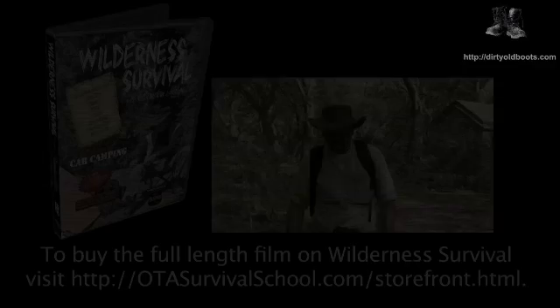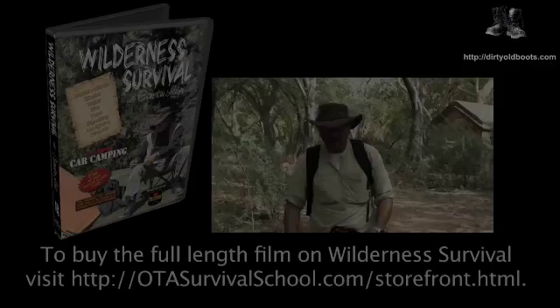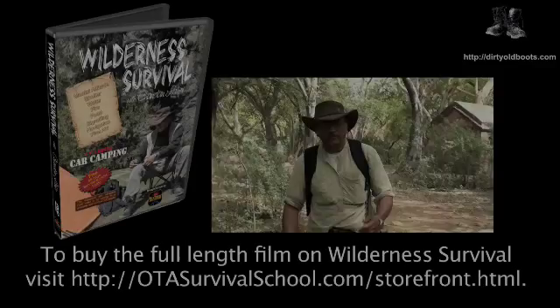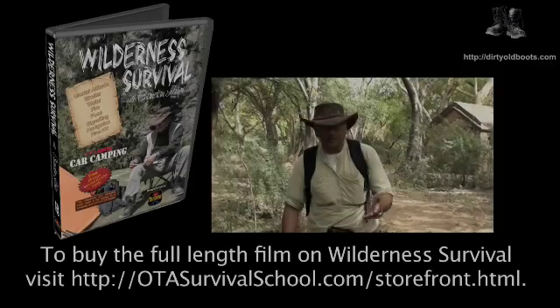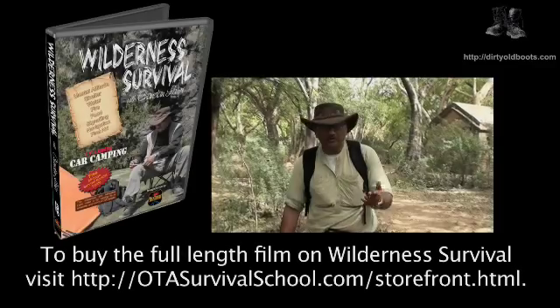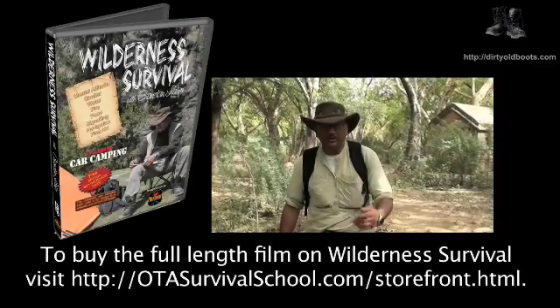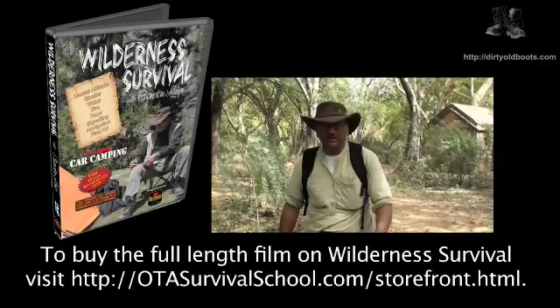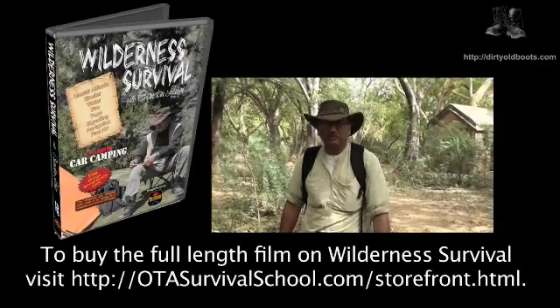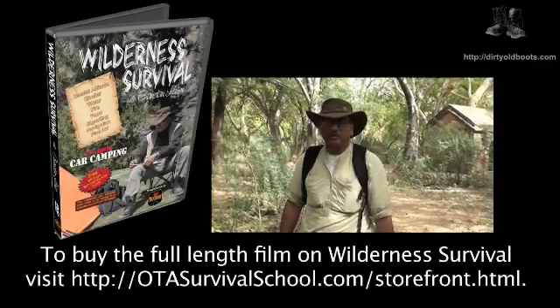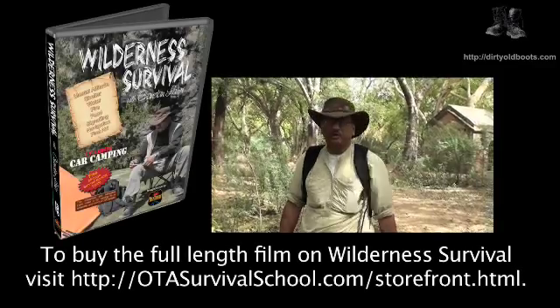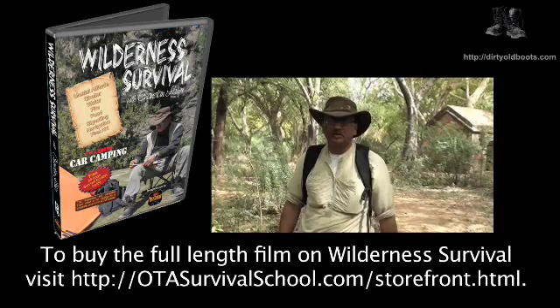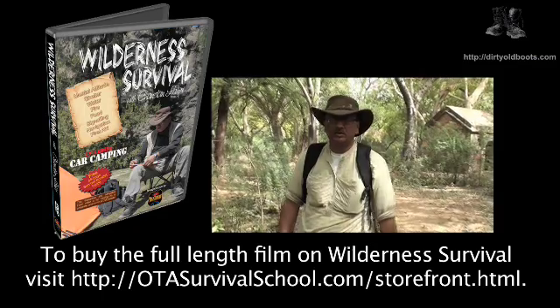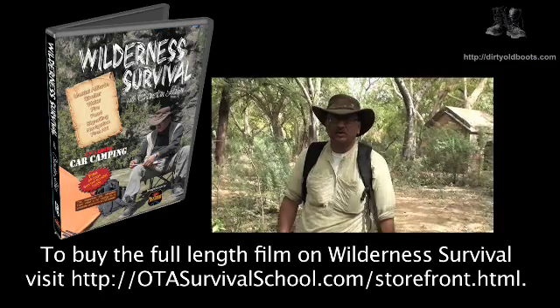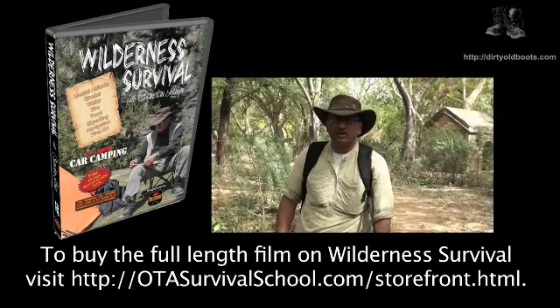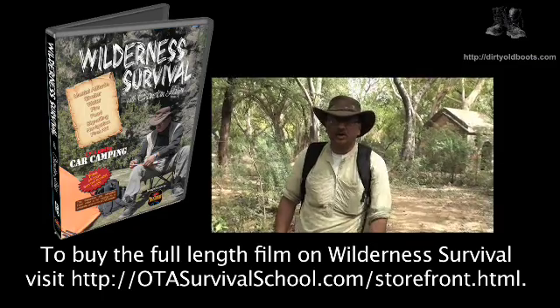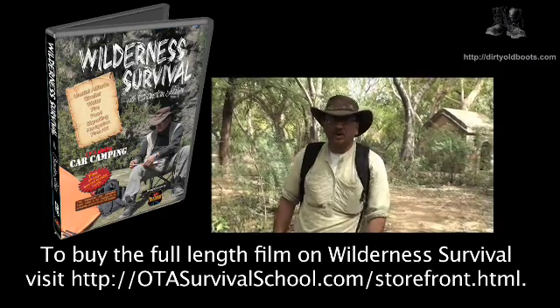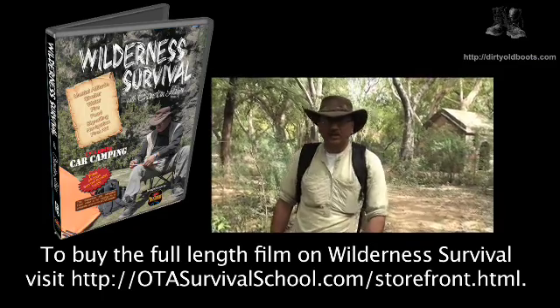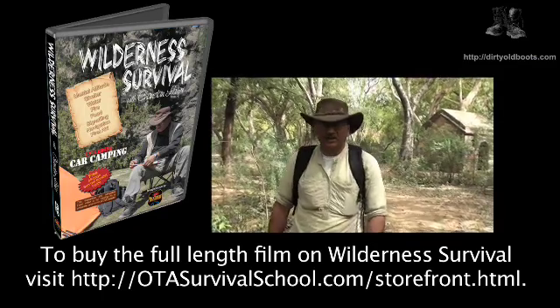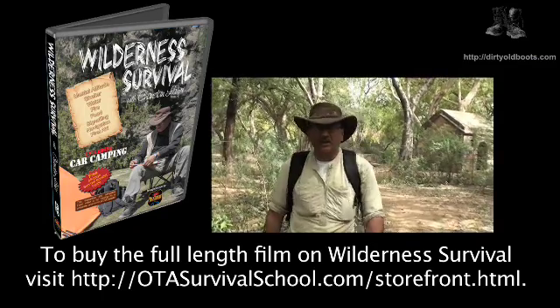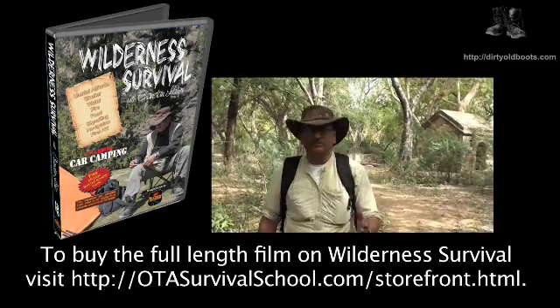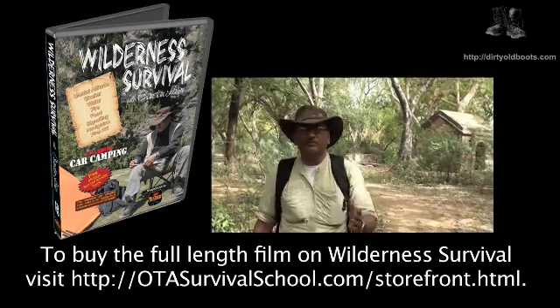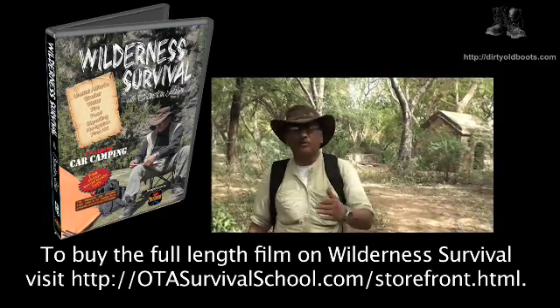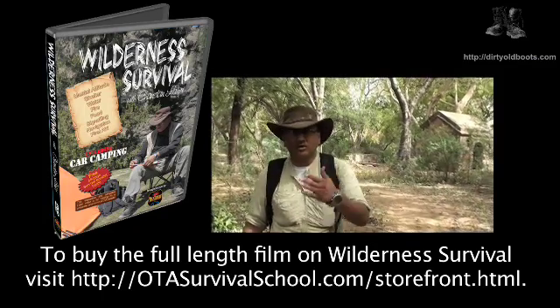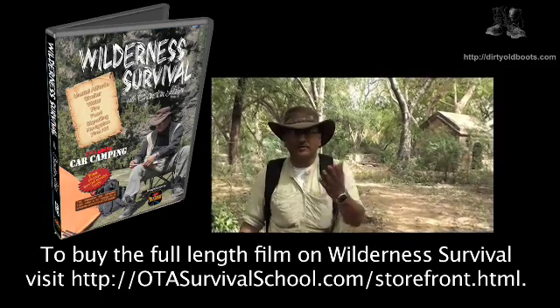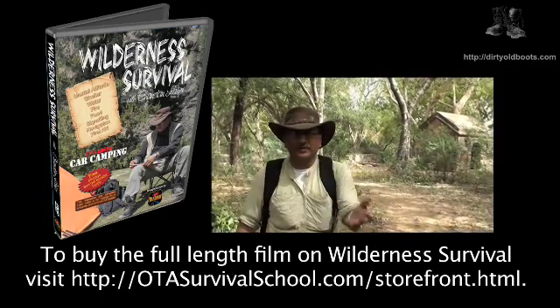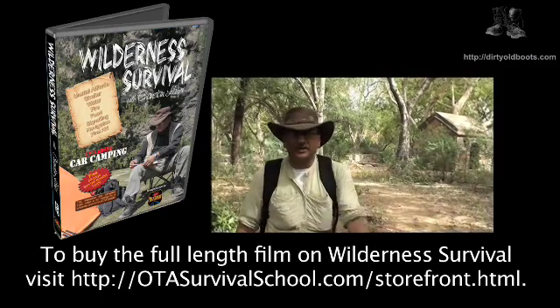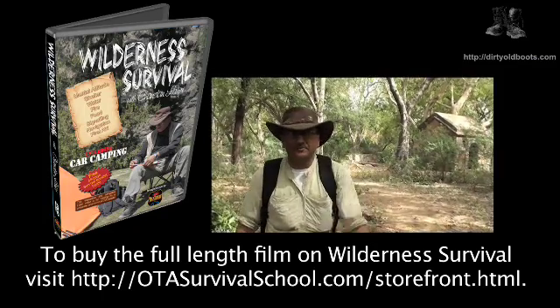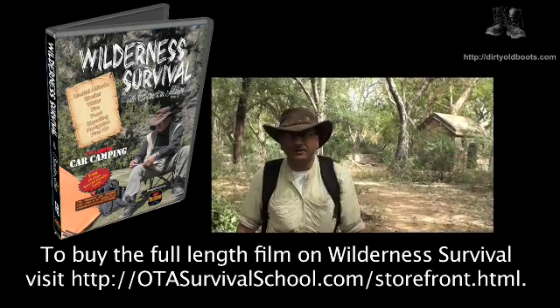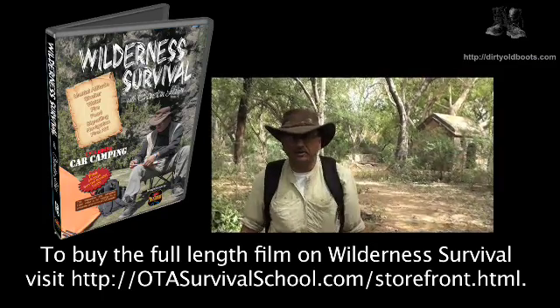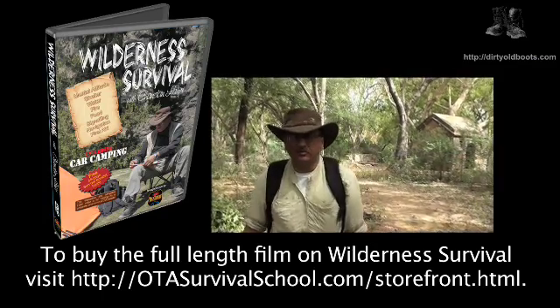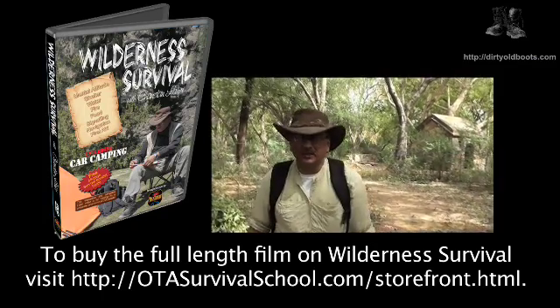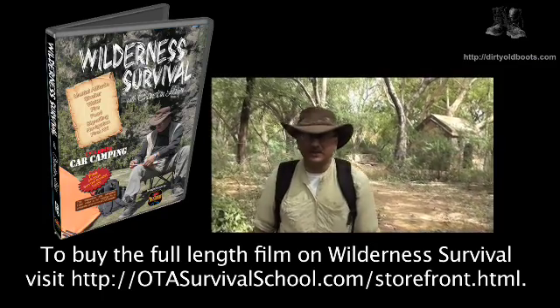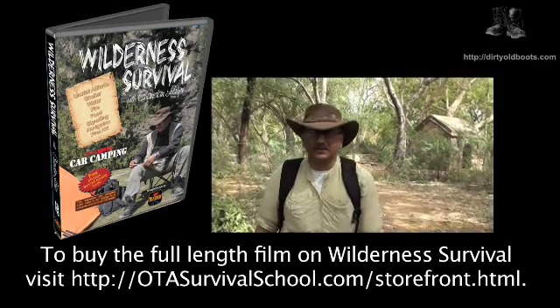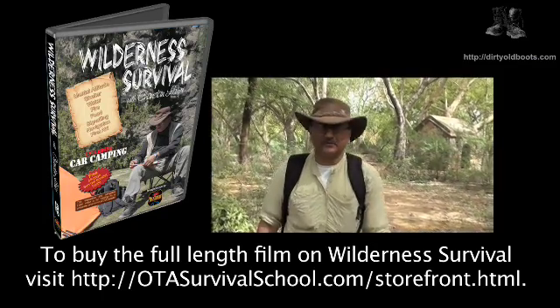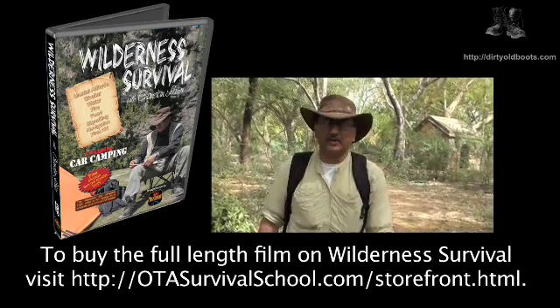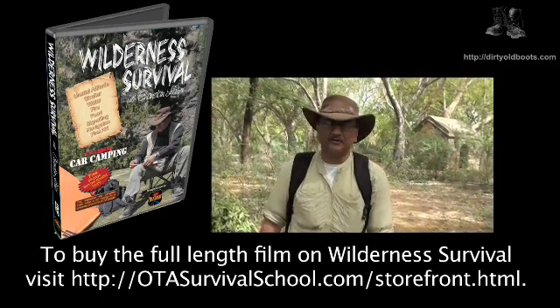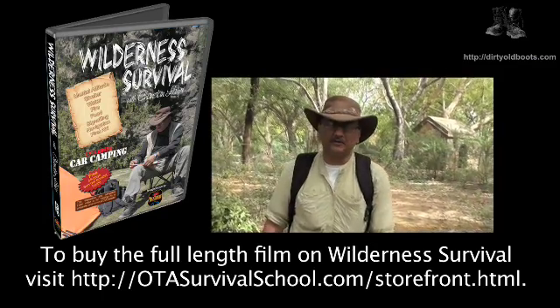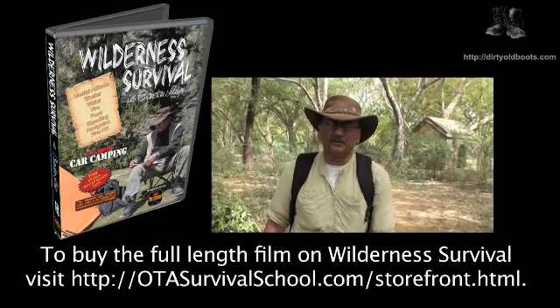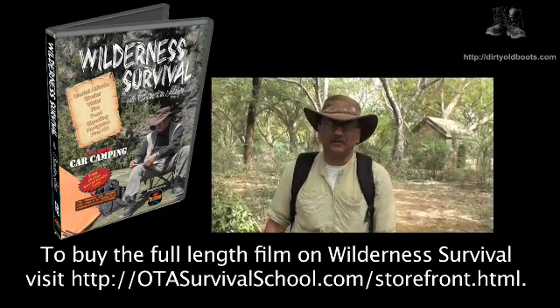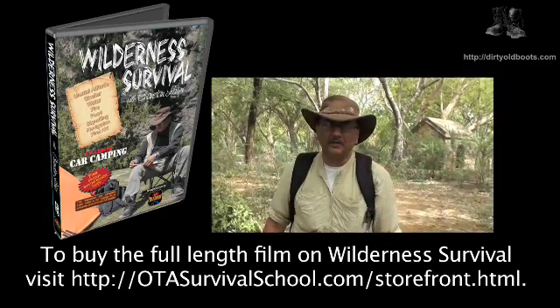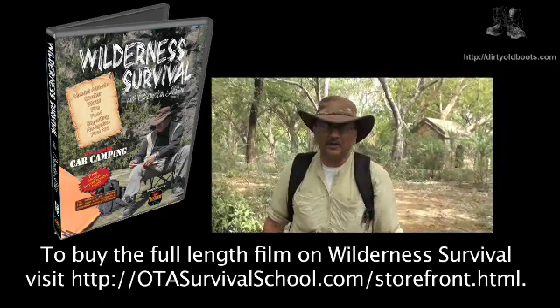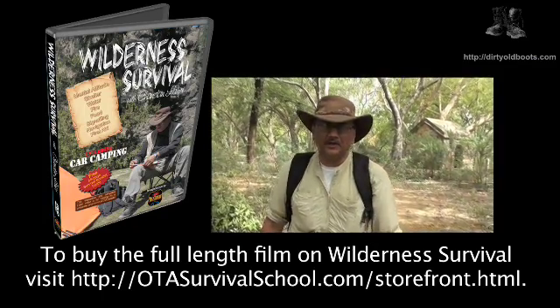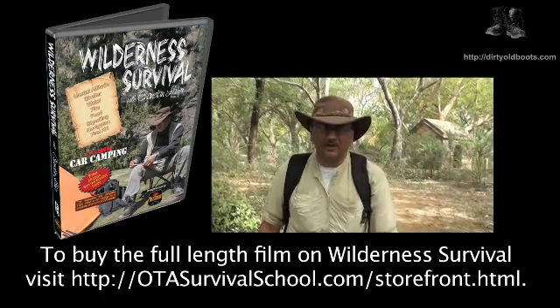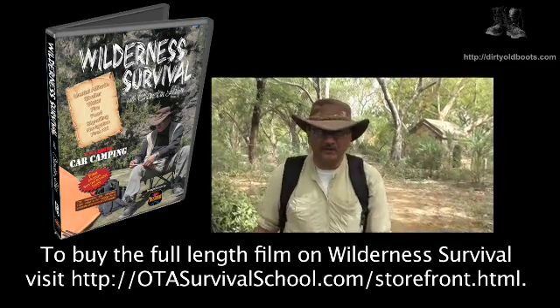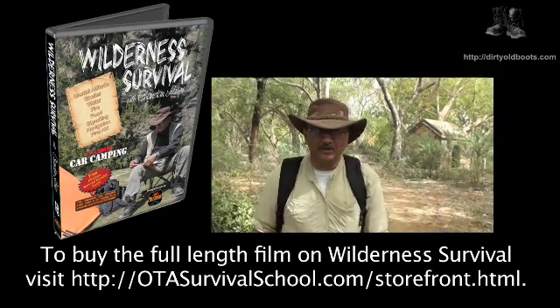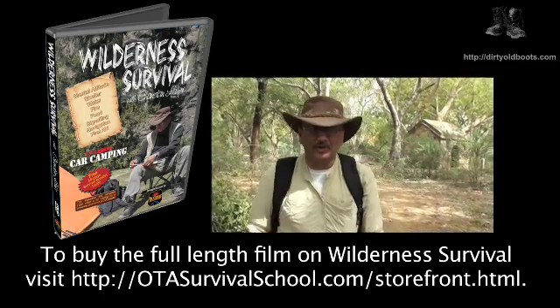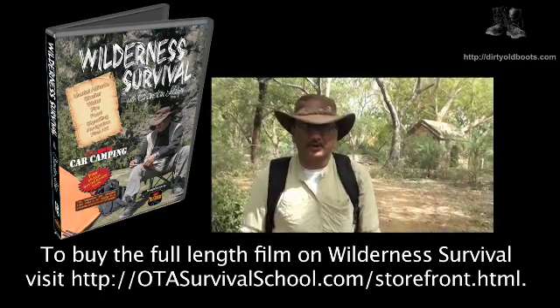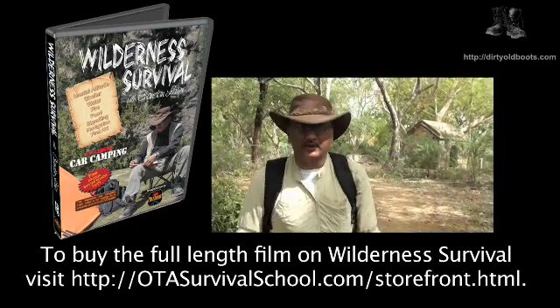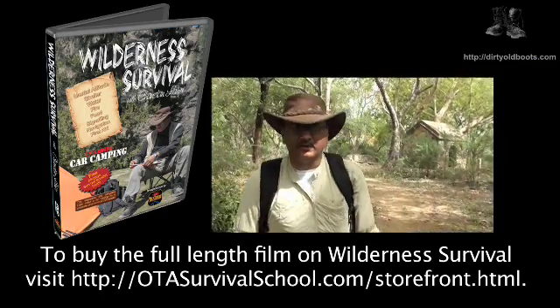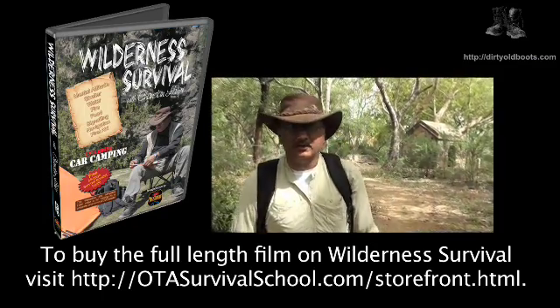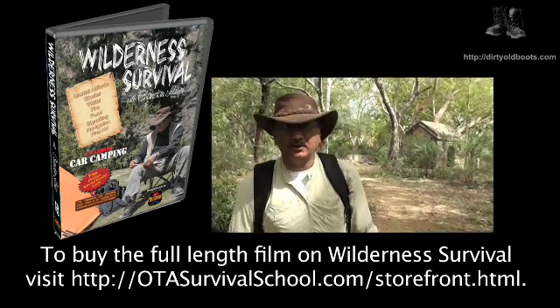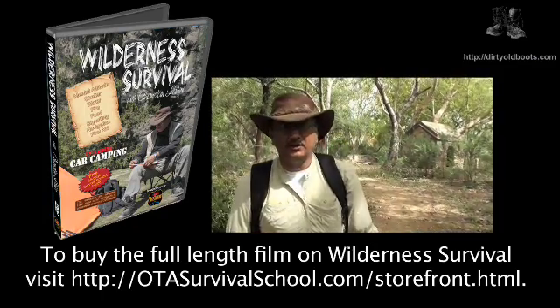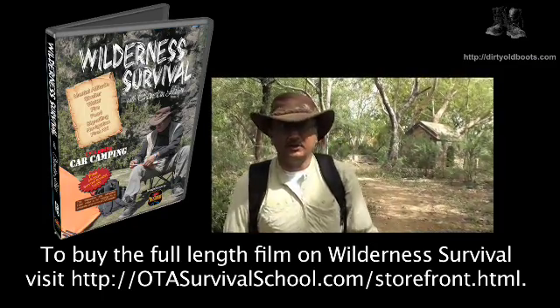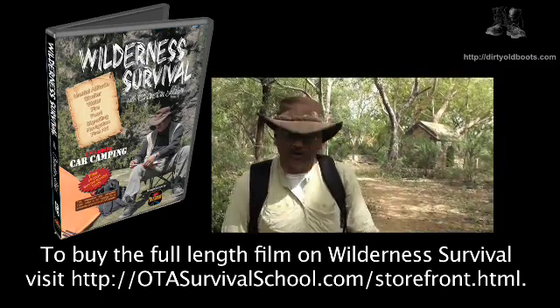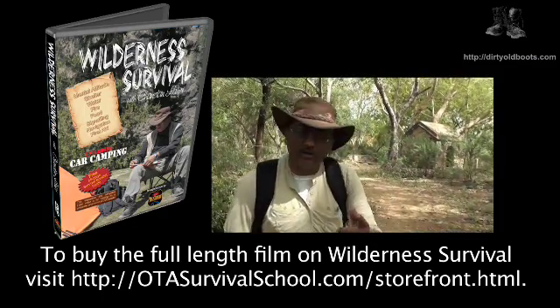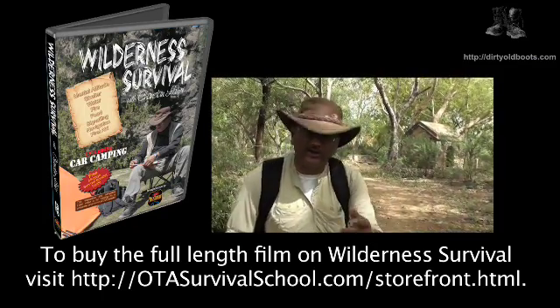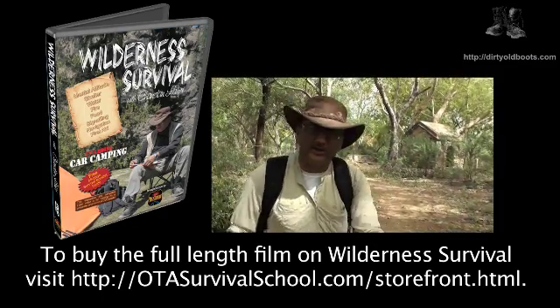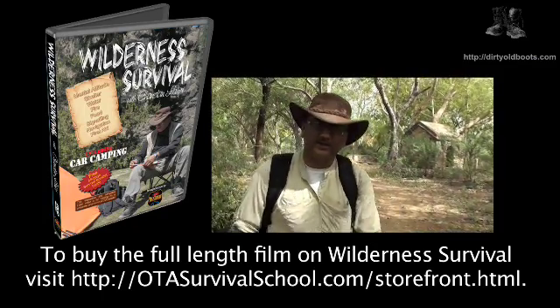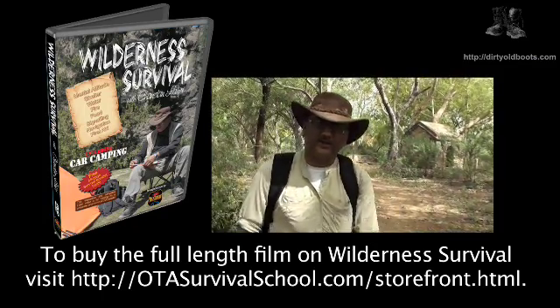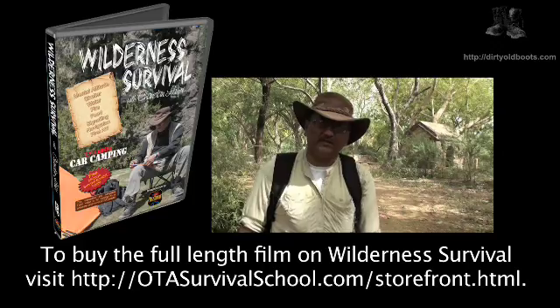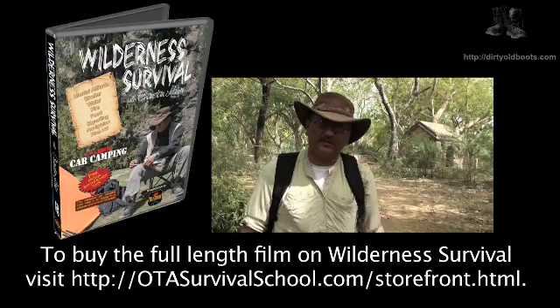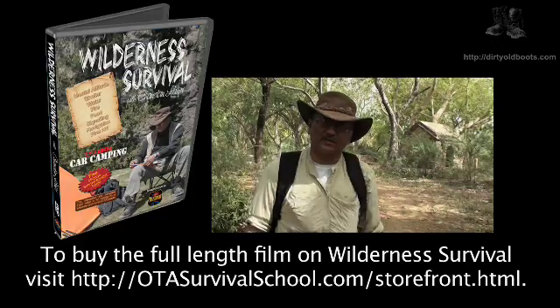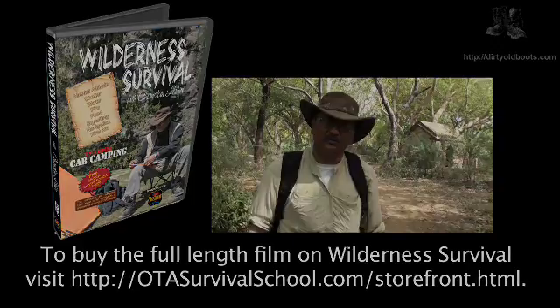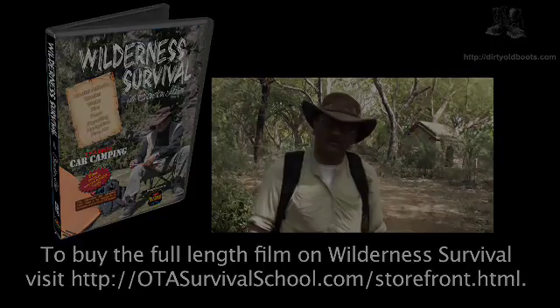If you want to learn more or become more of an expert on wilderness survival, come and join the OTA Survival School.